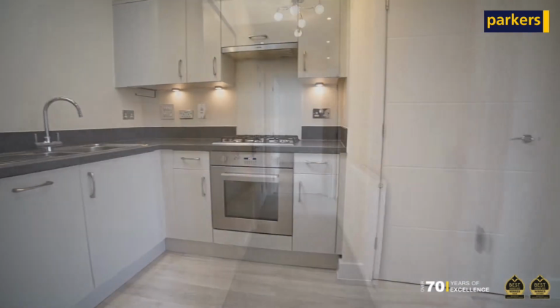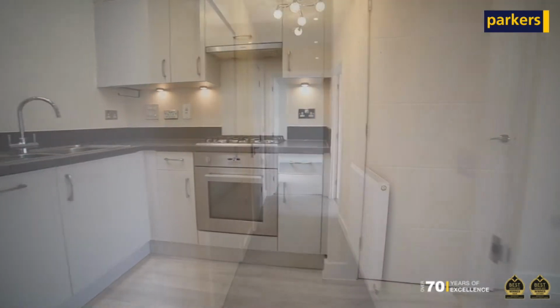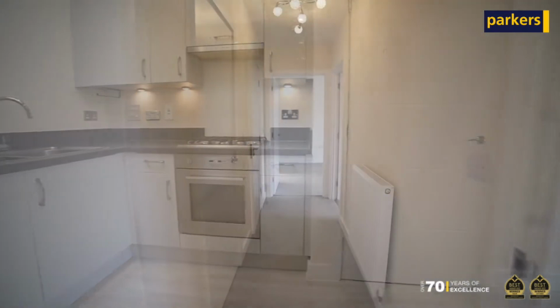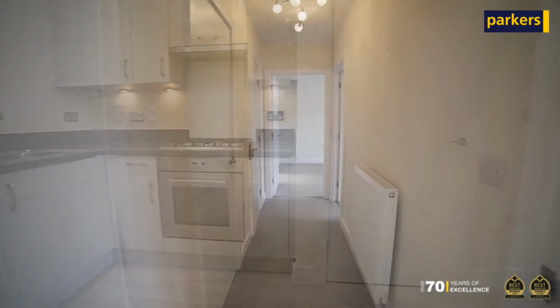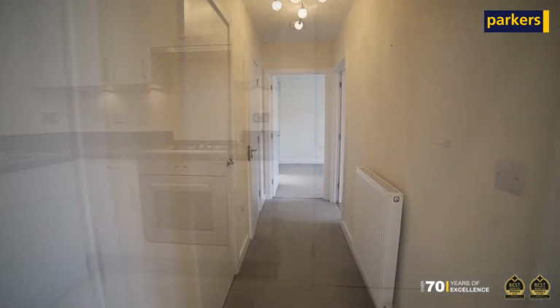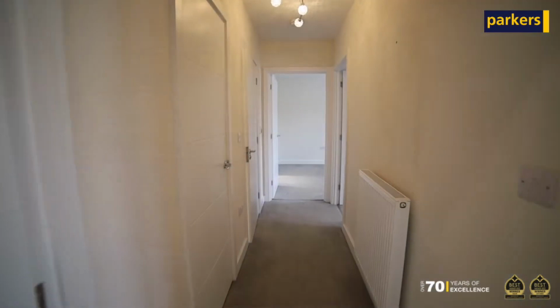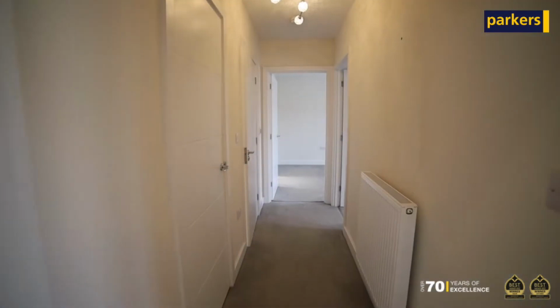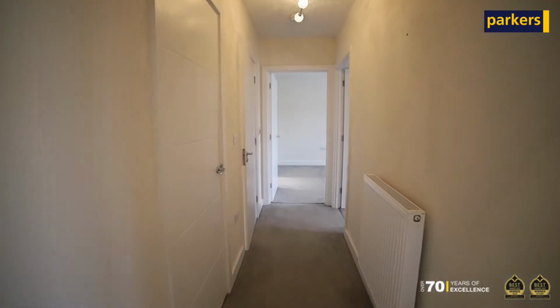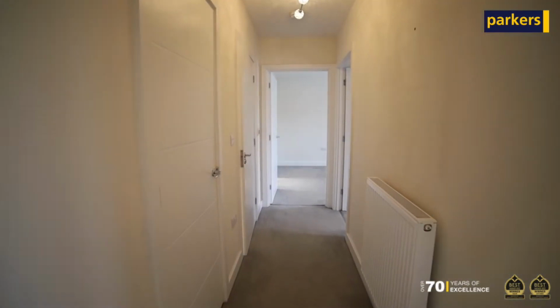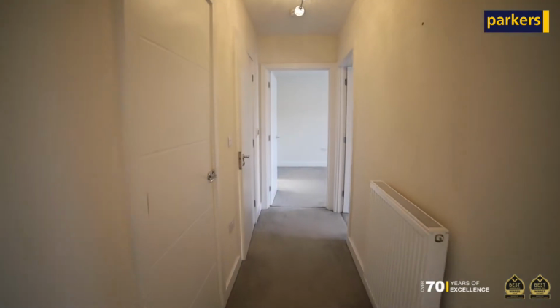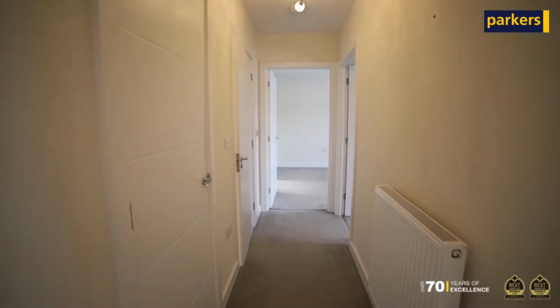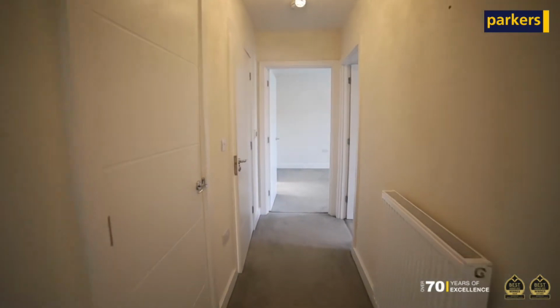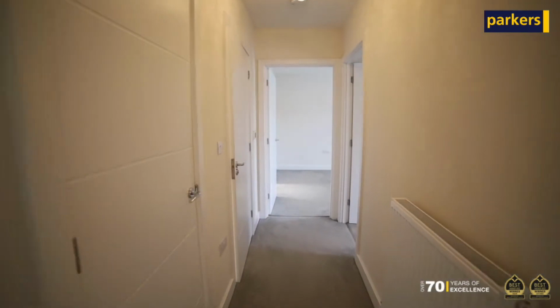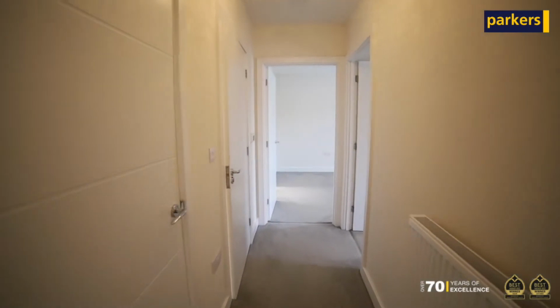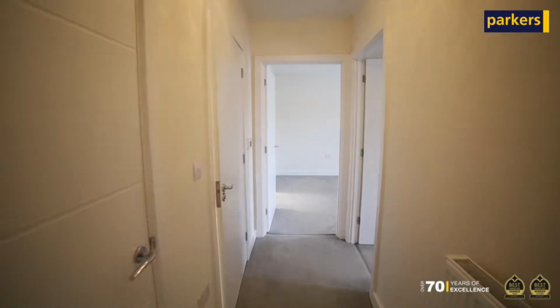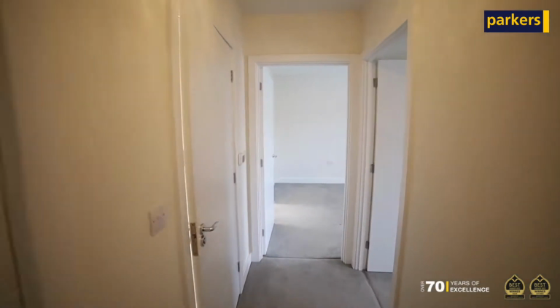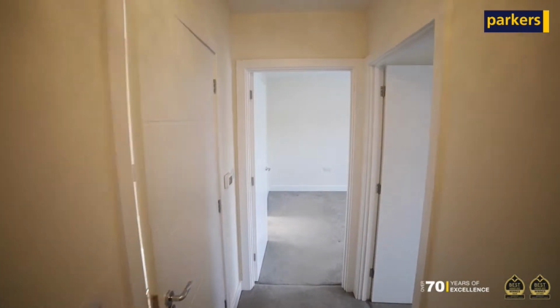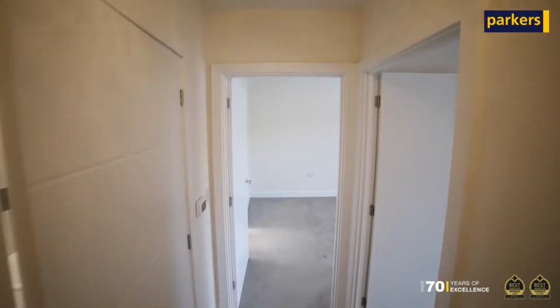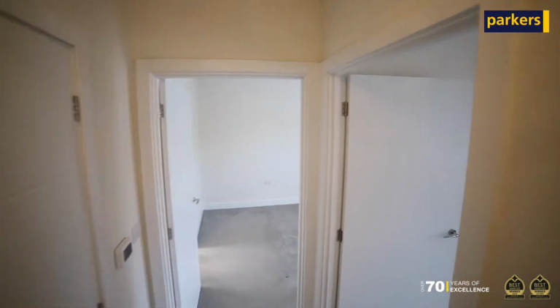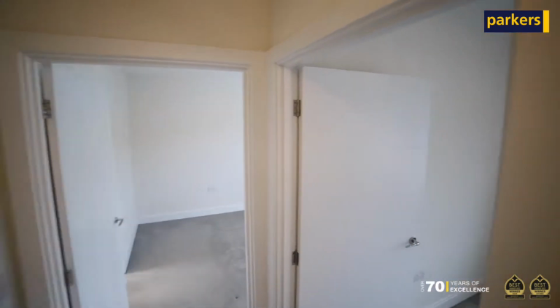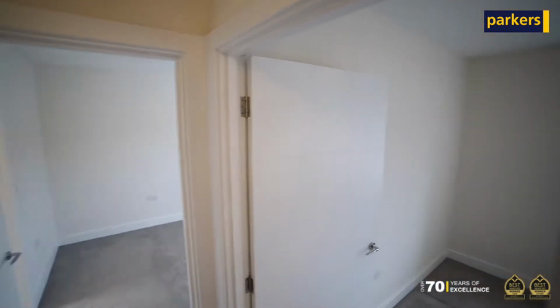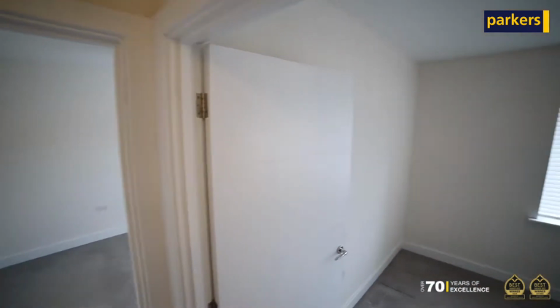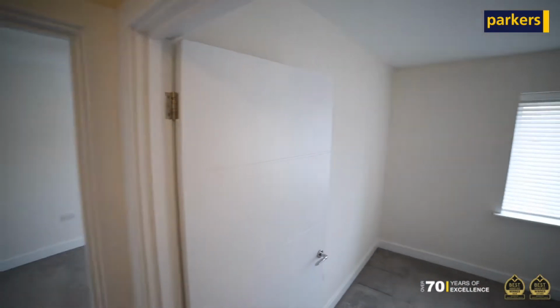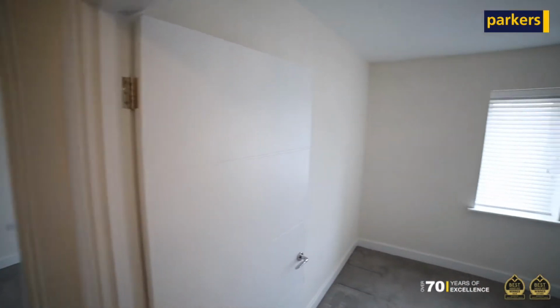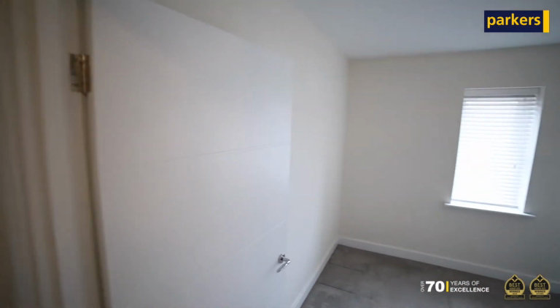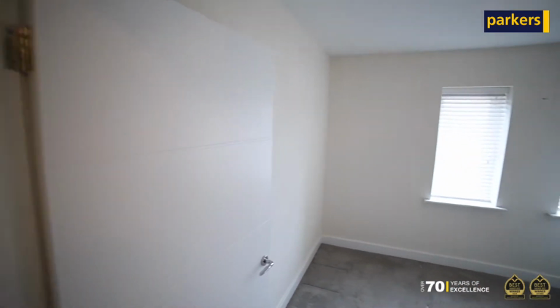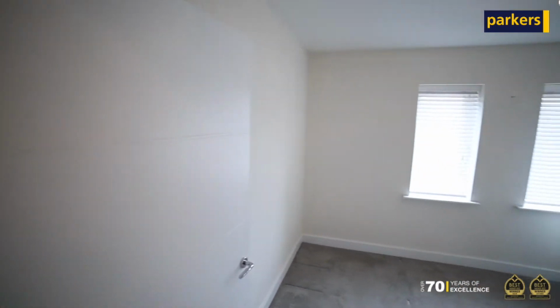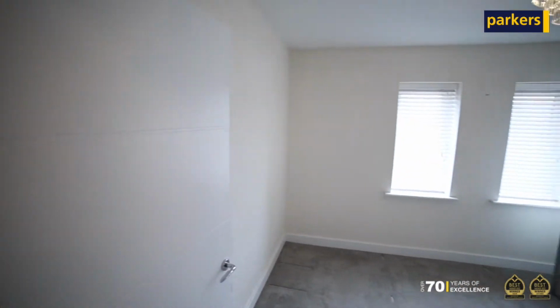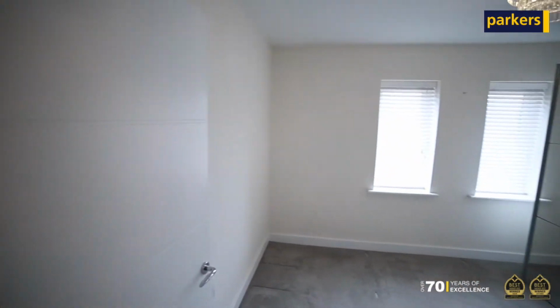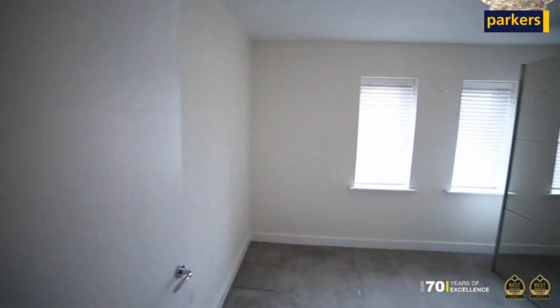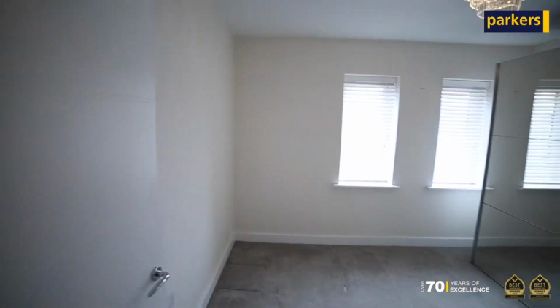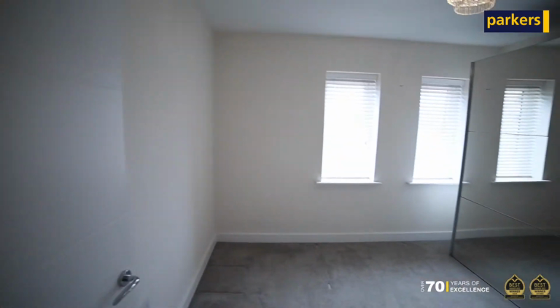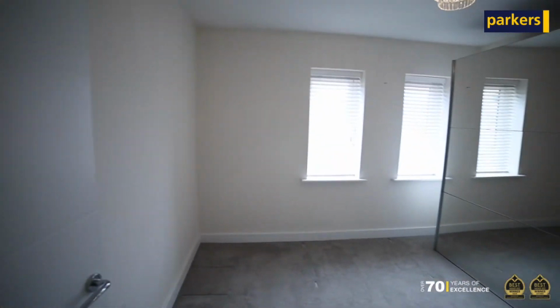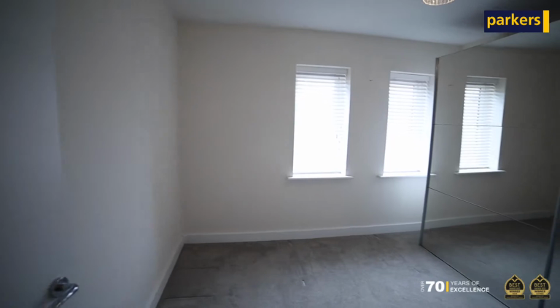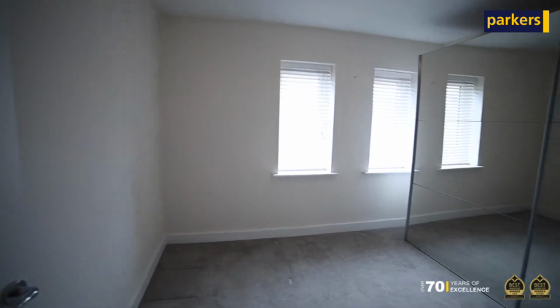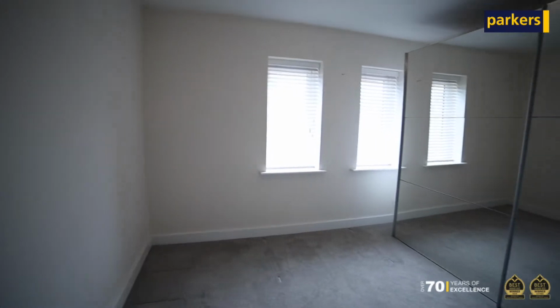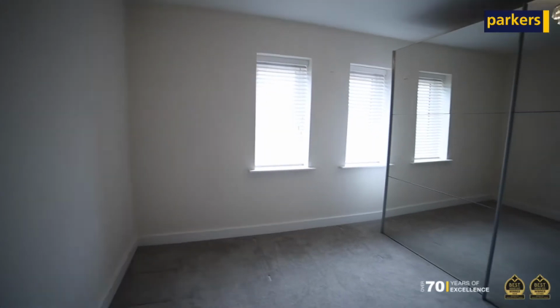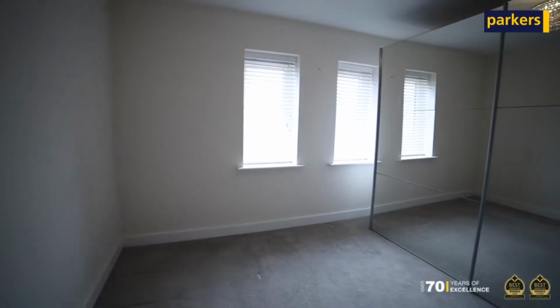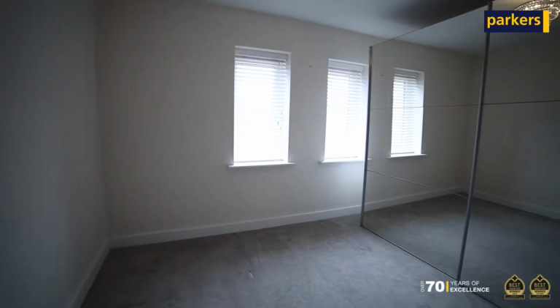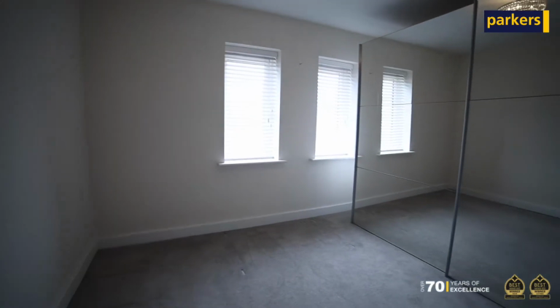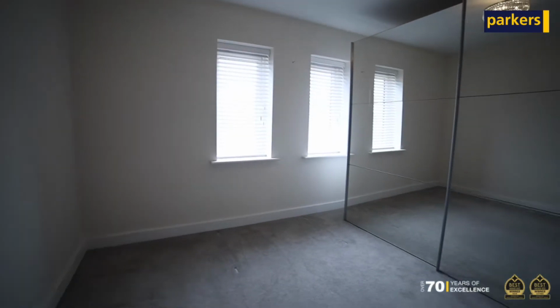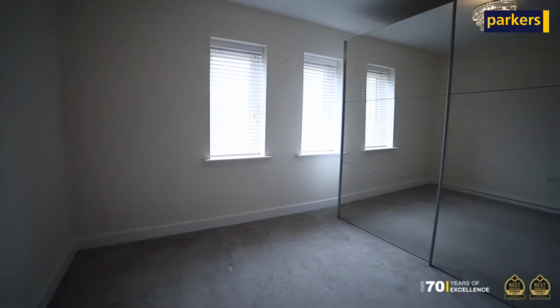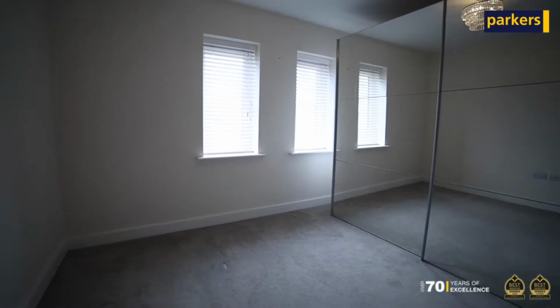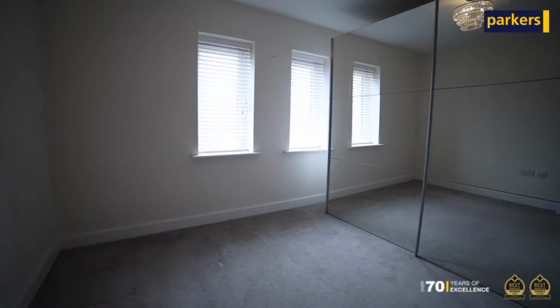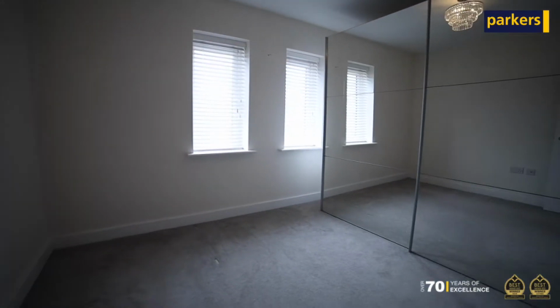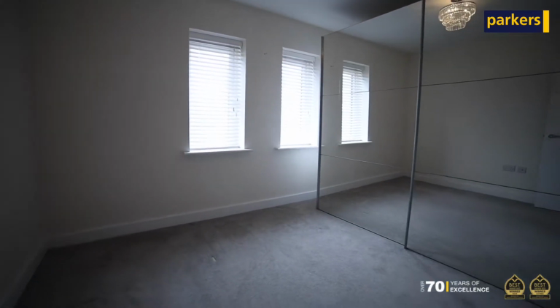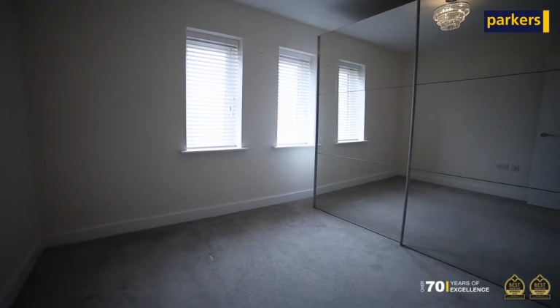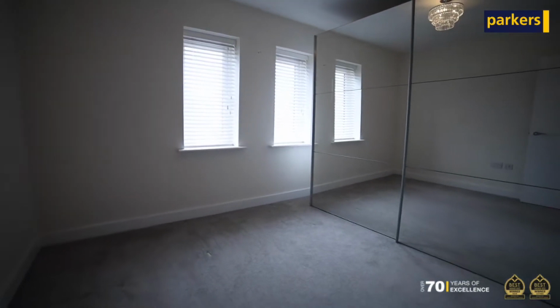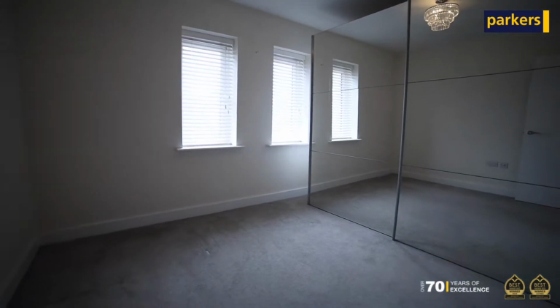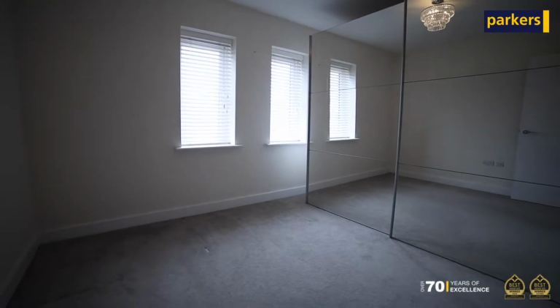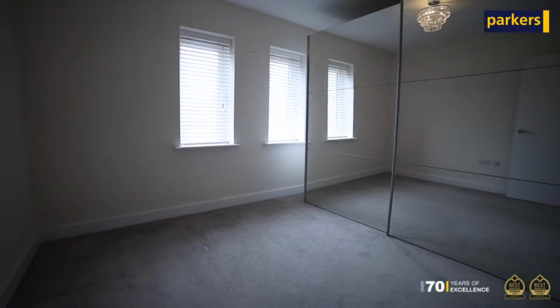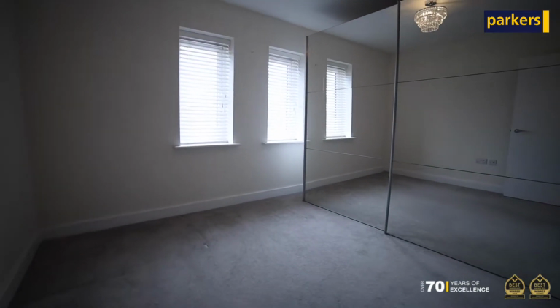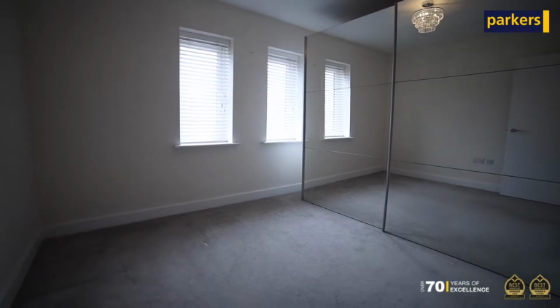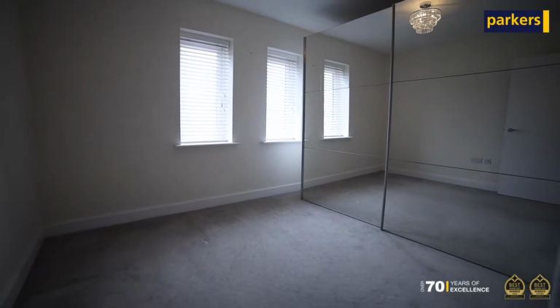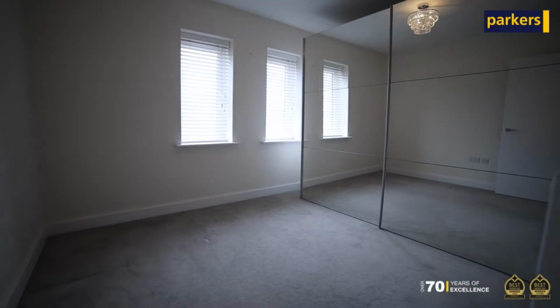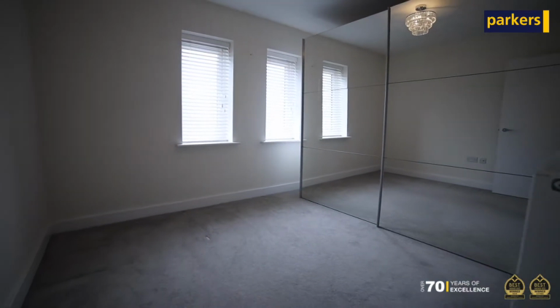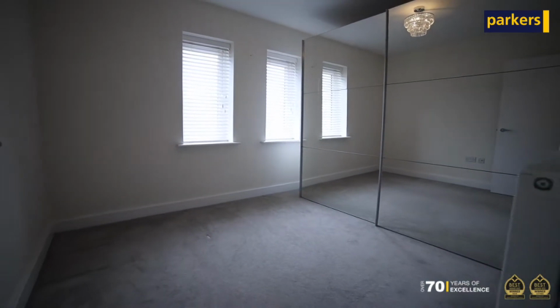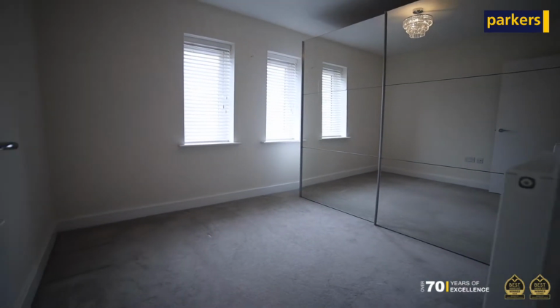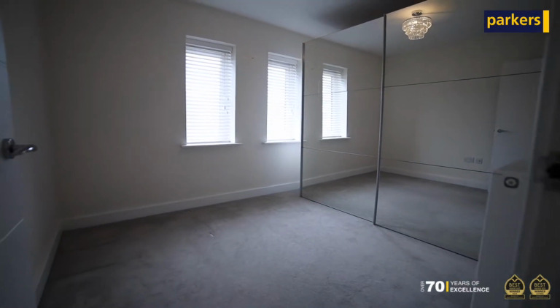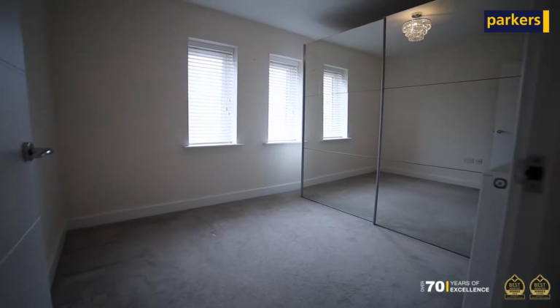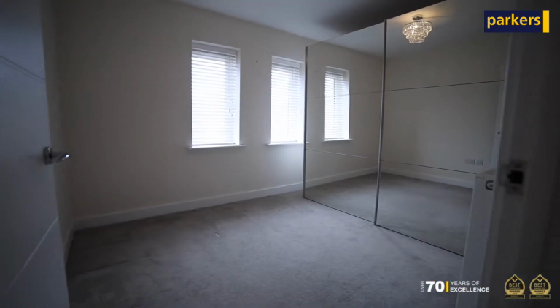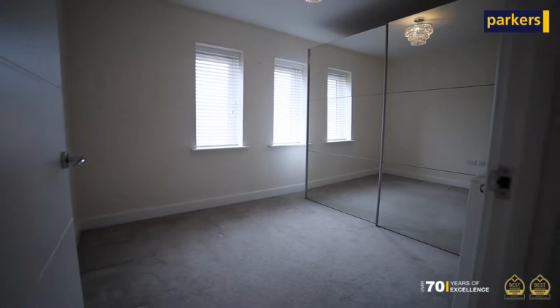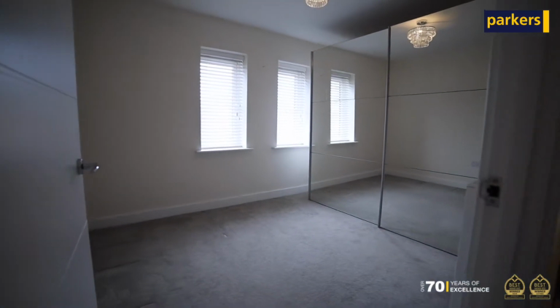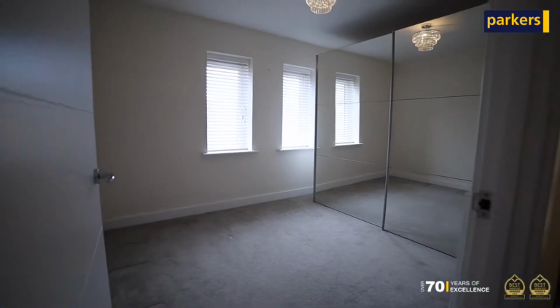You've got two bedrooms. The master bedroom has the benefit of an ensuite shower room and you've also got a lovely bathroom as well.